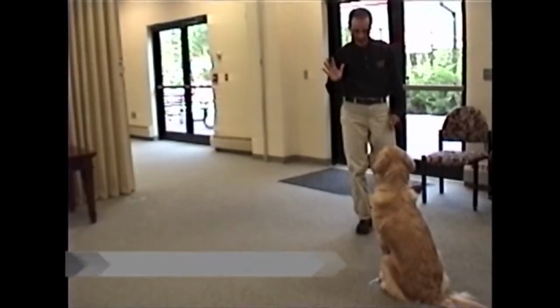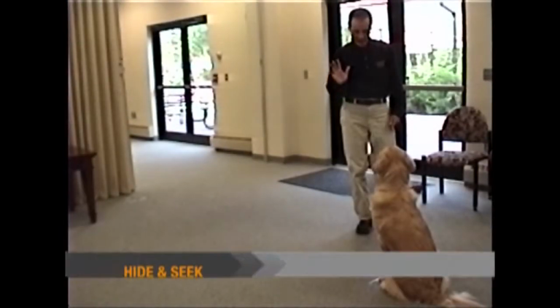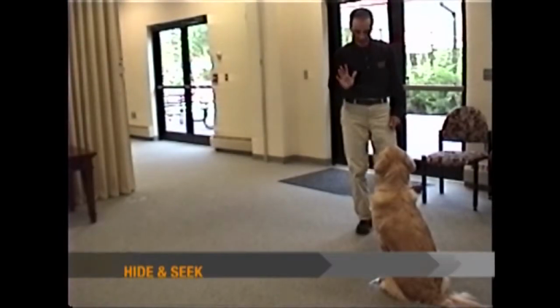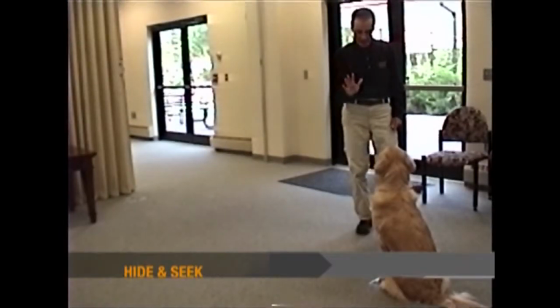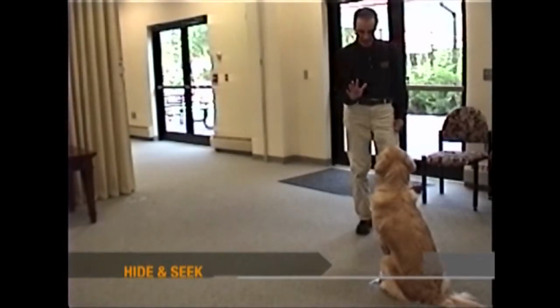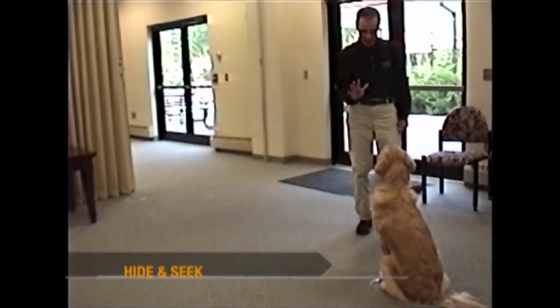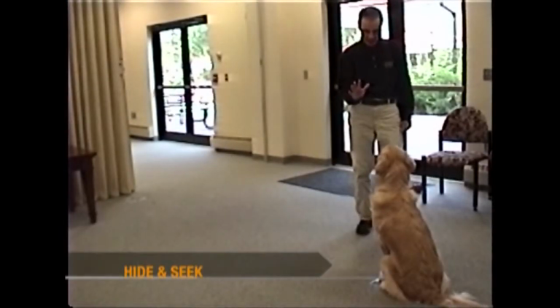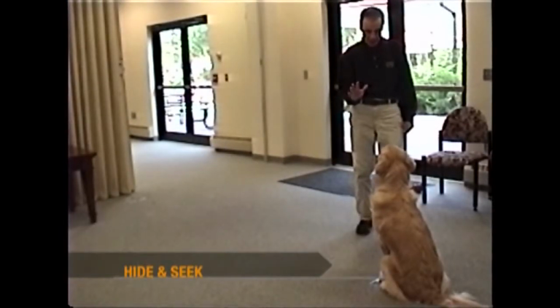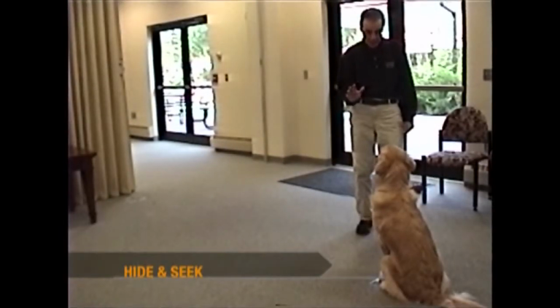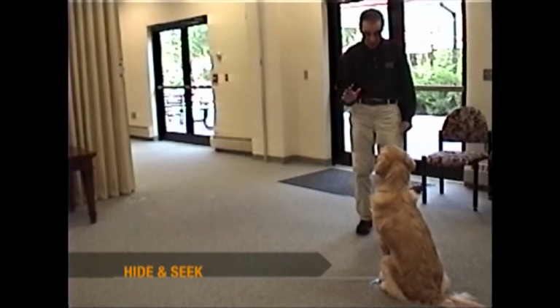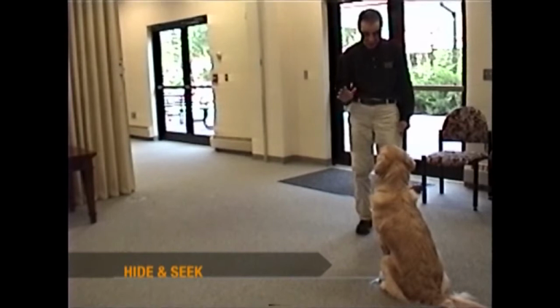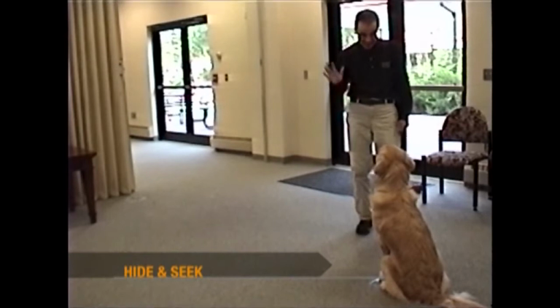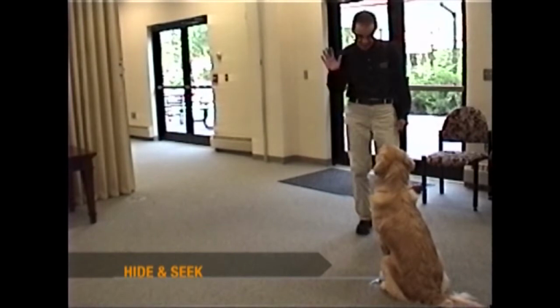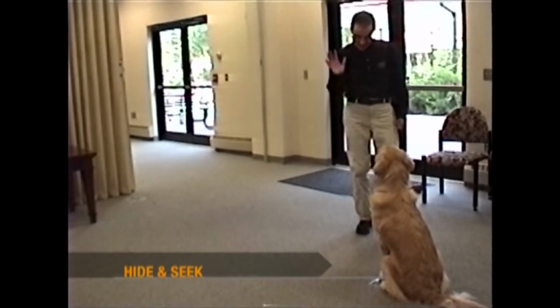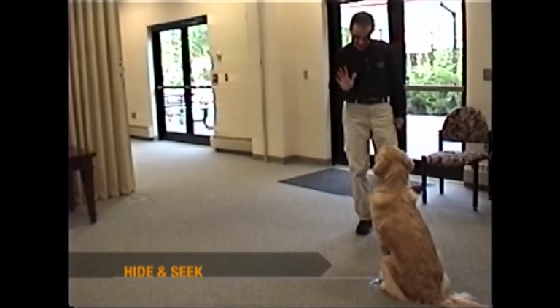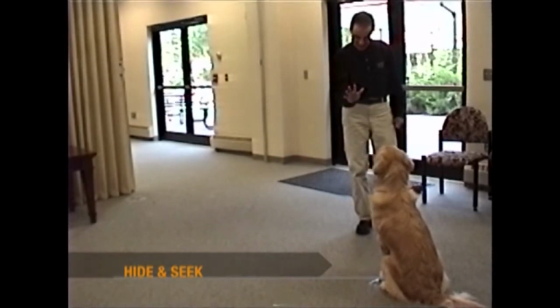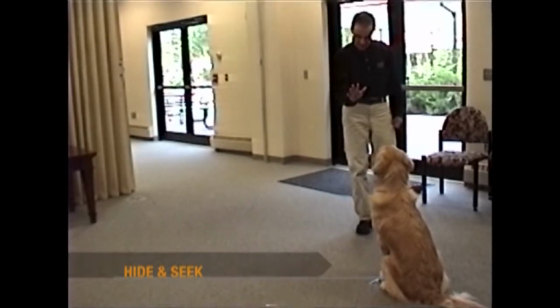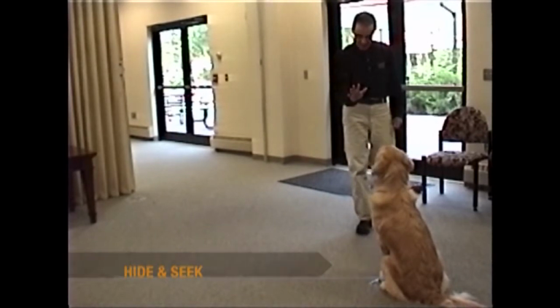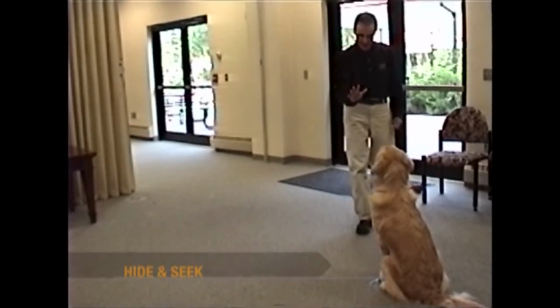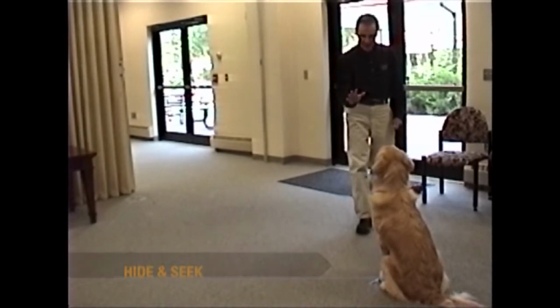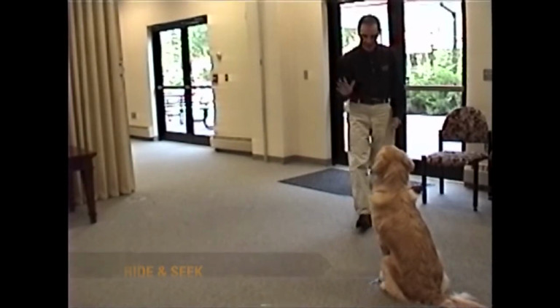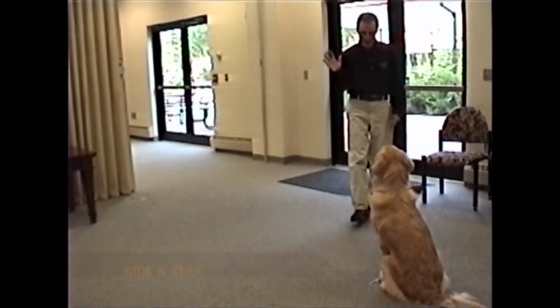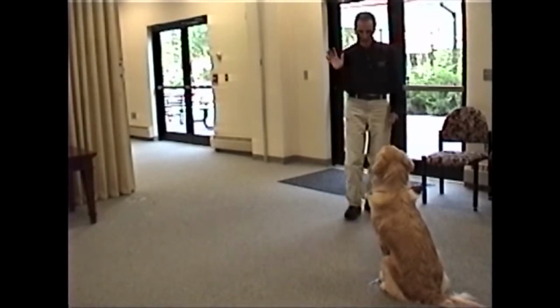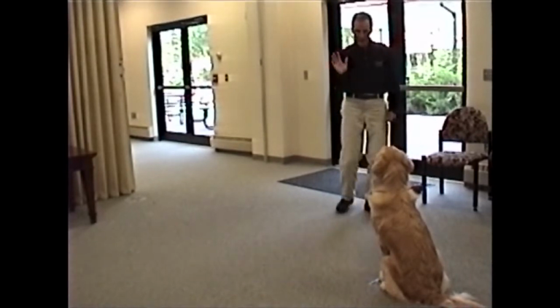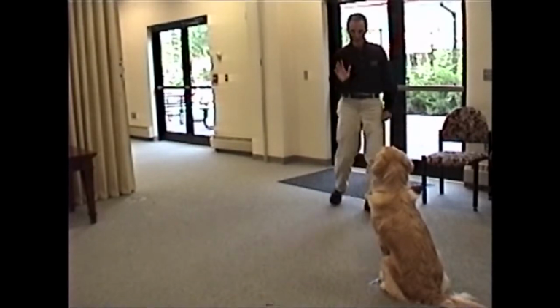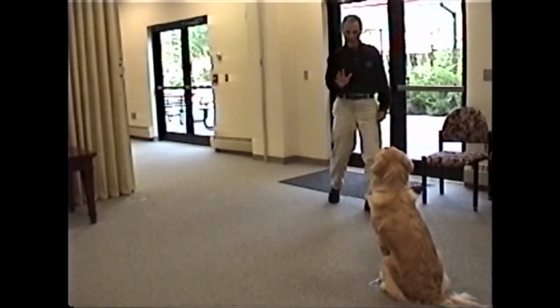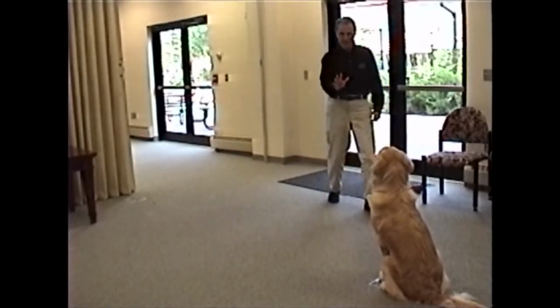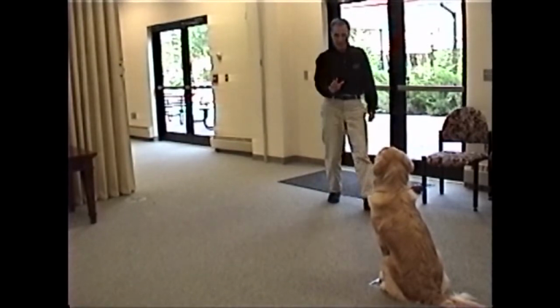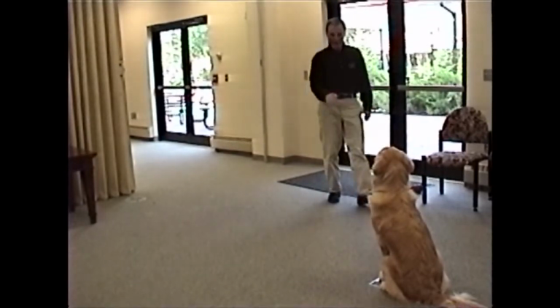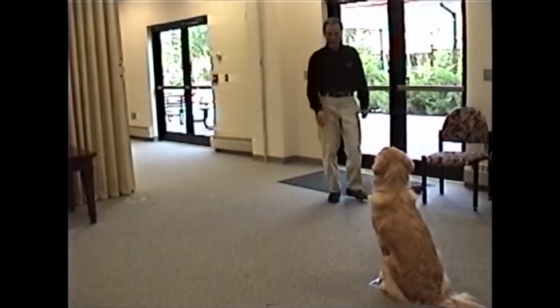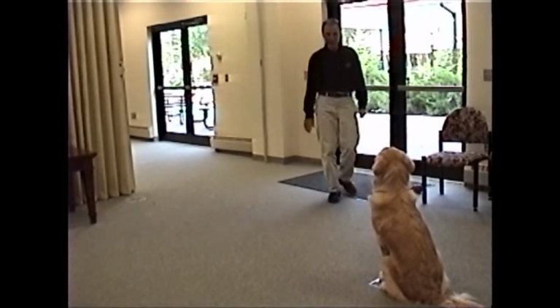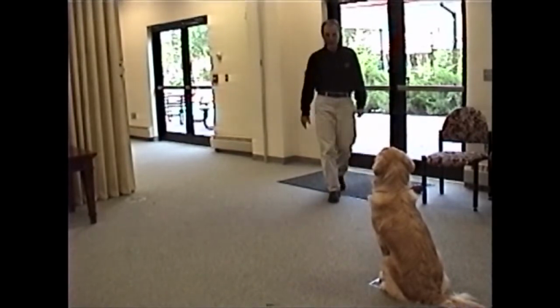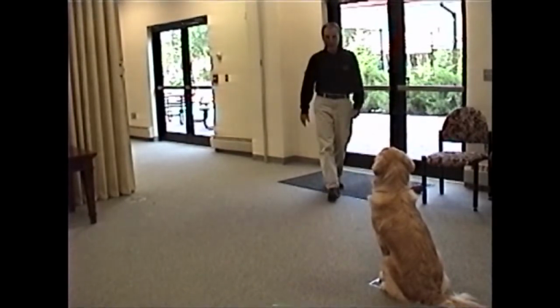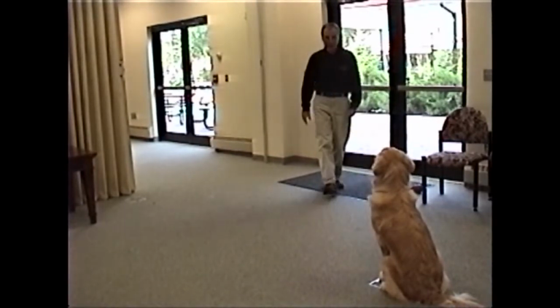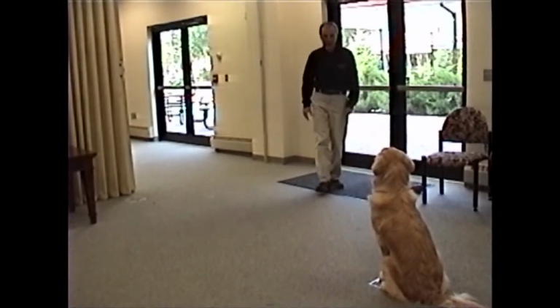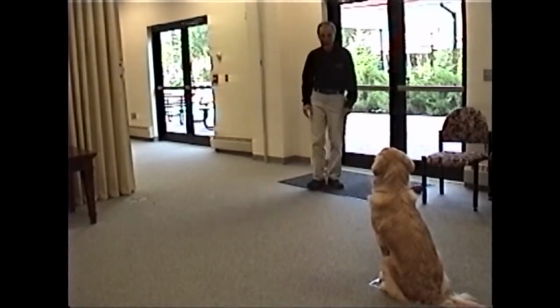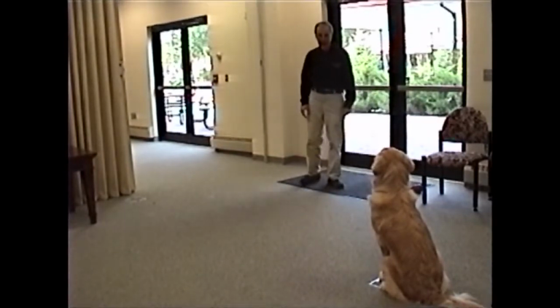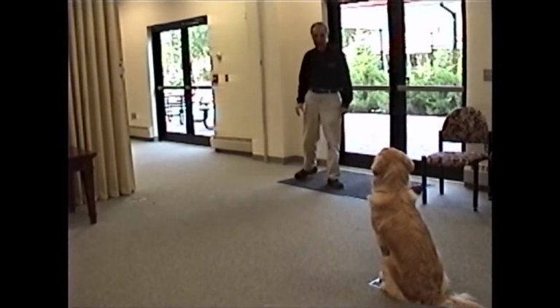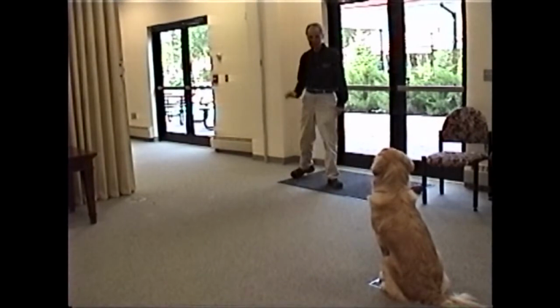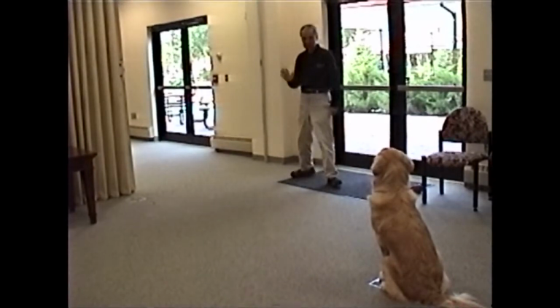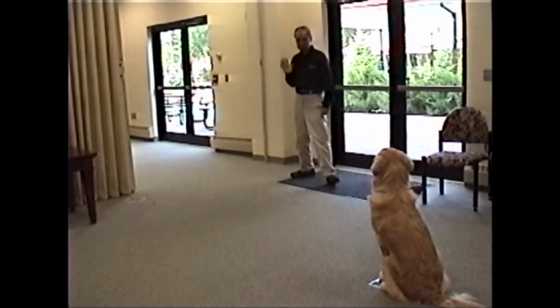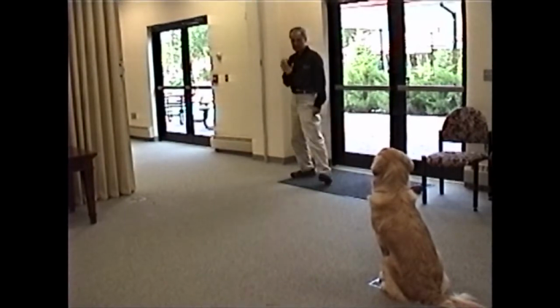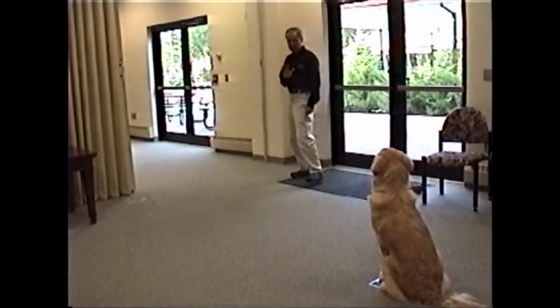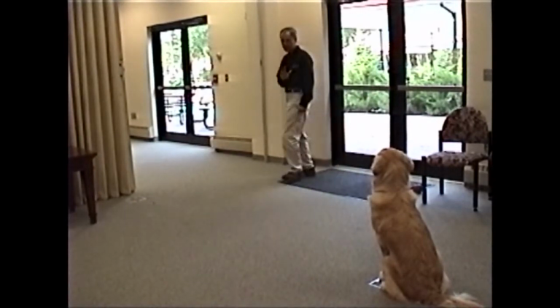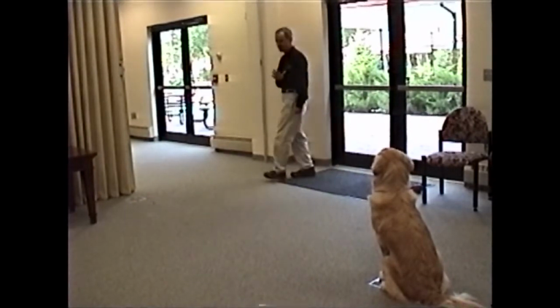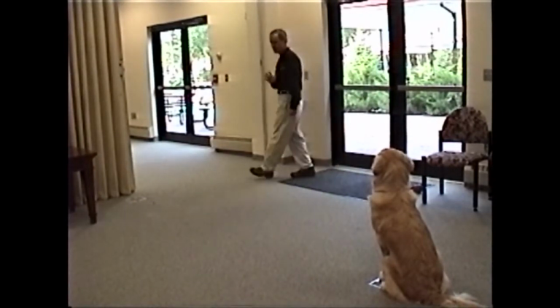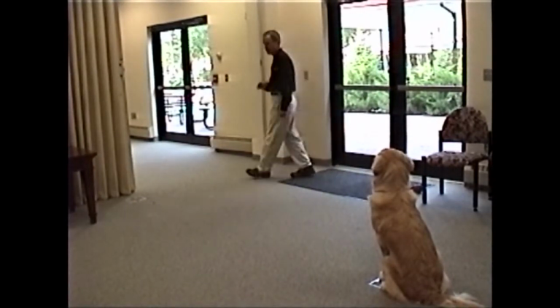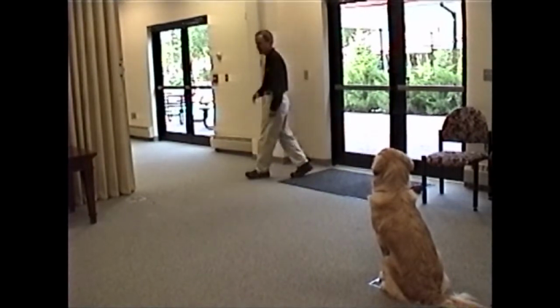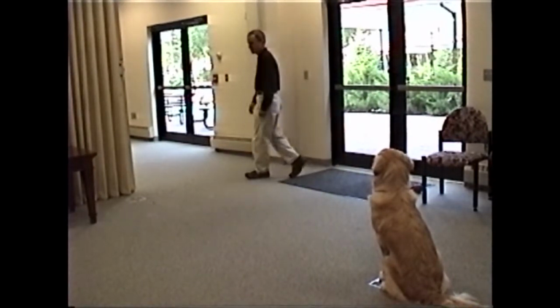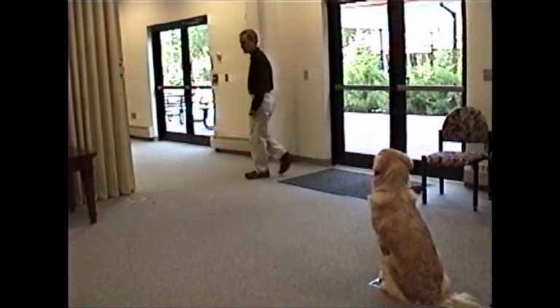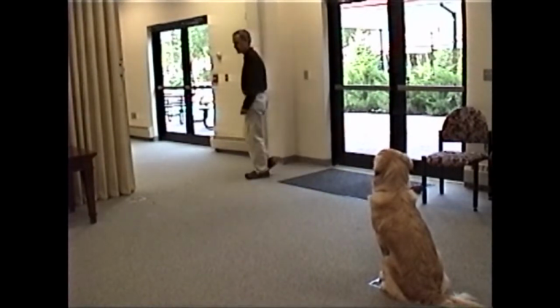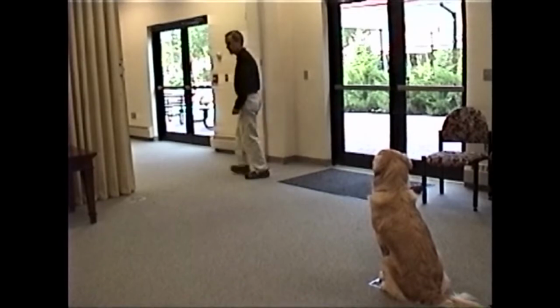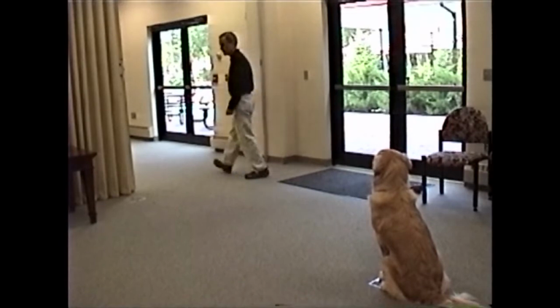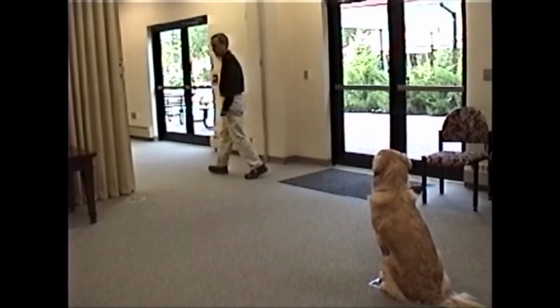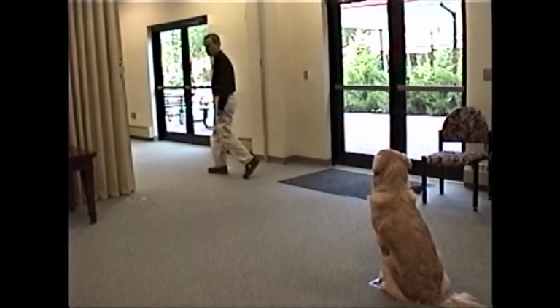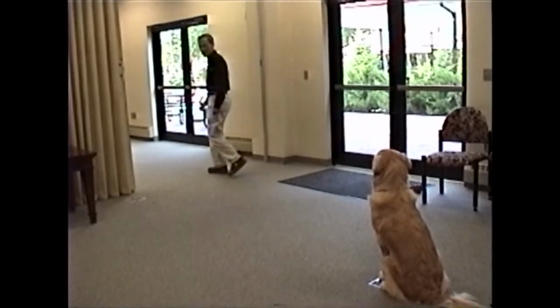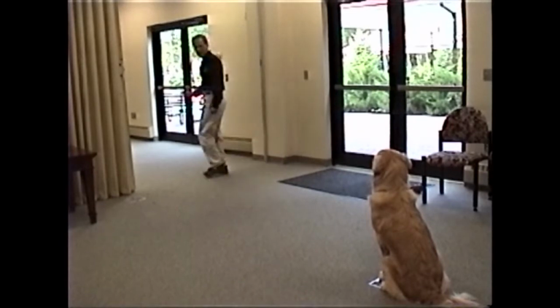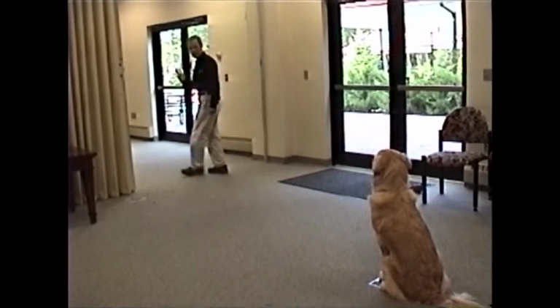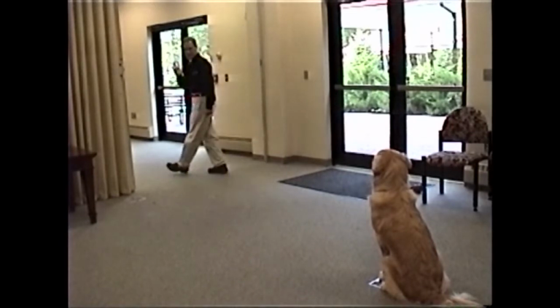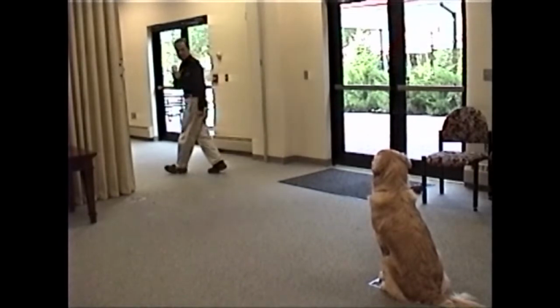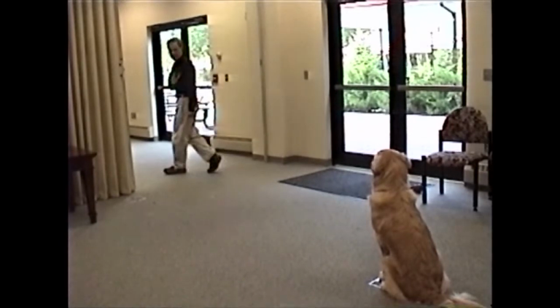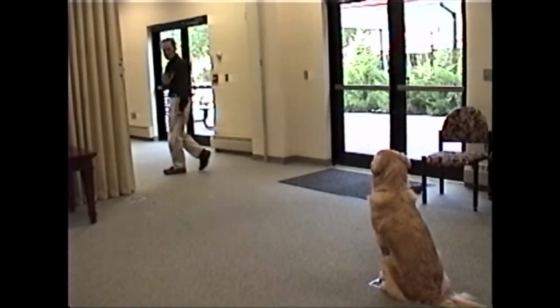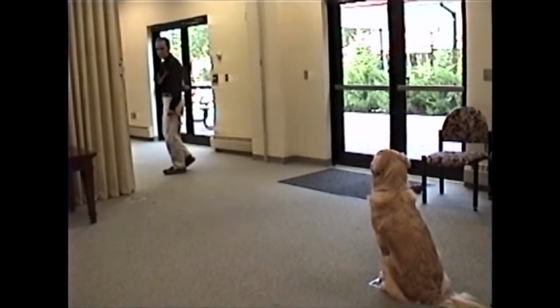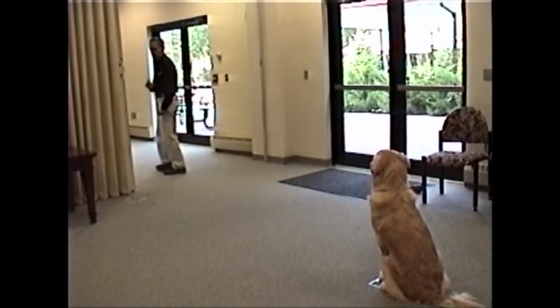Hide and Seek: Have the dog sit and stay while you hide. Remain hidden and call the dog. Give lavish praise when your dog finds you.